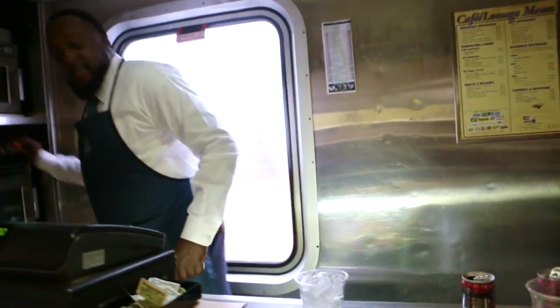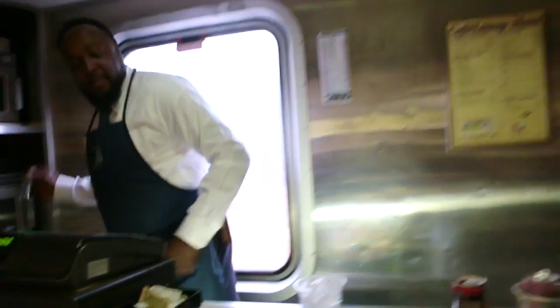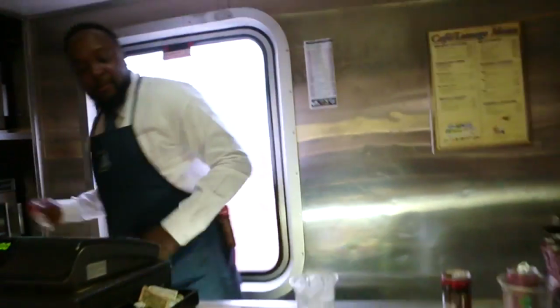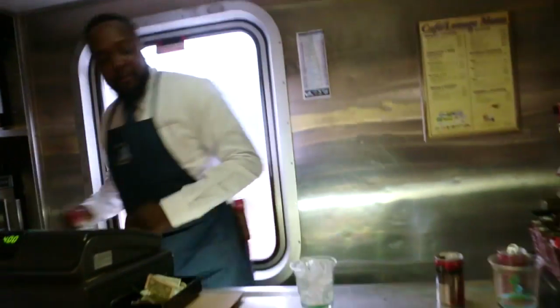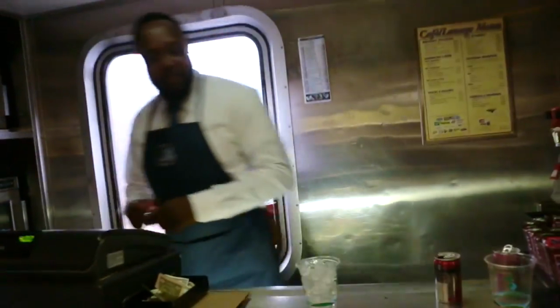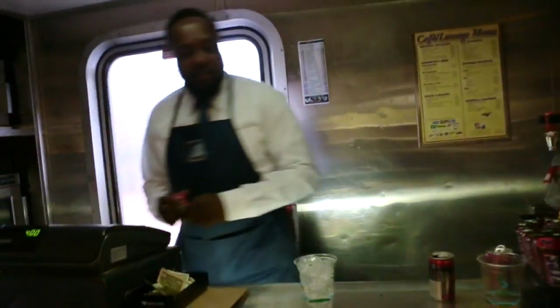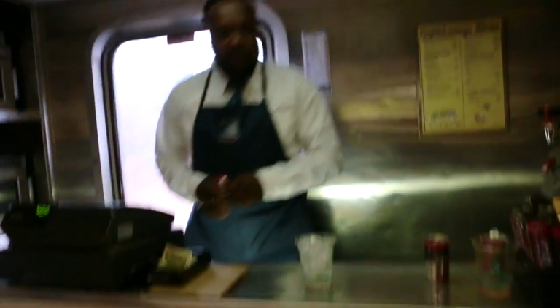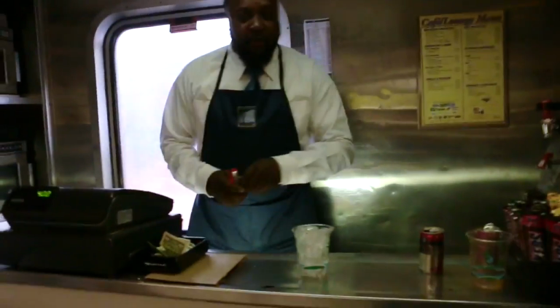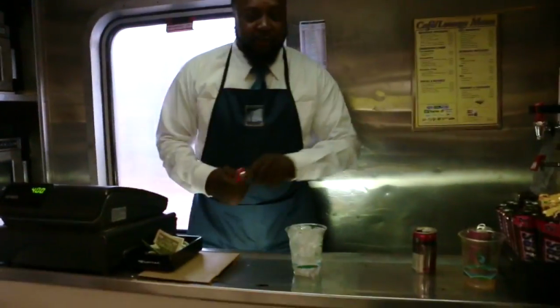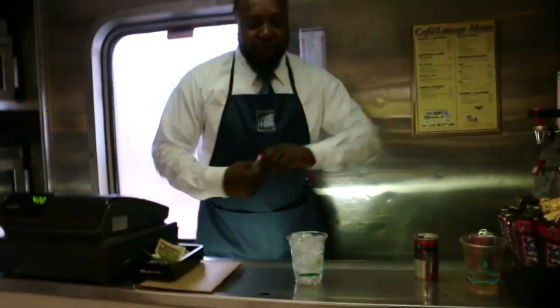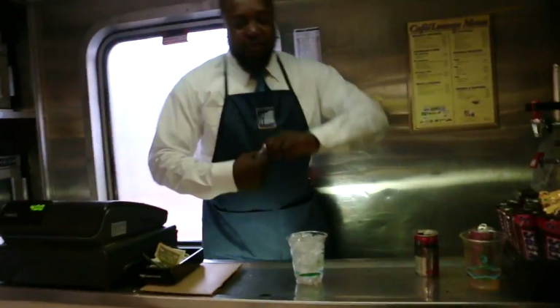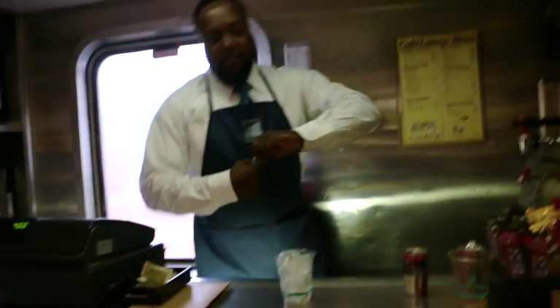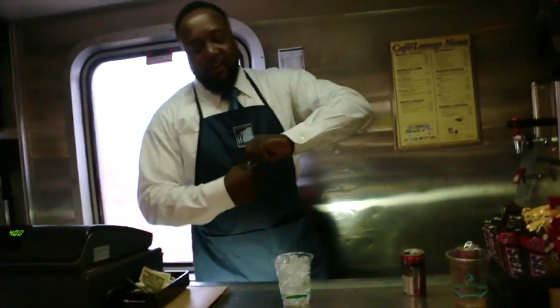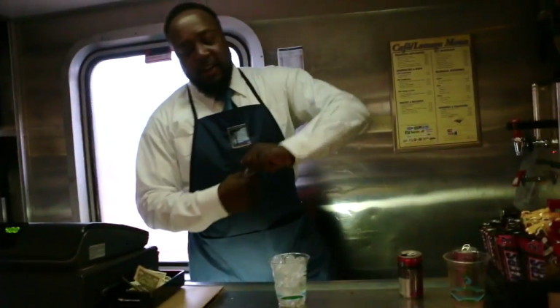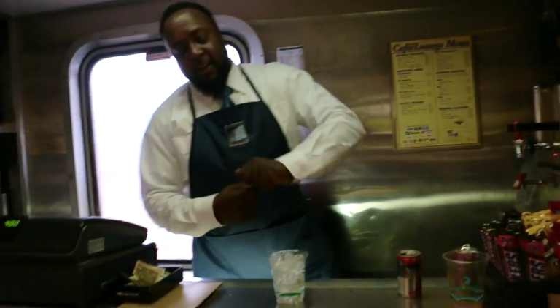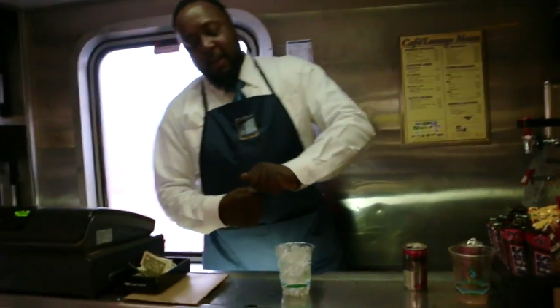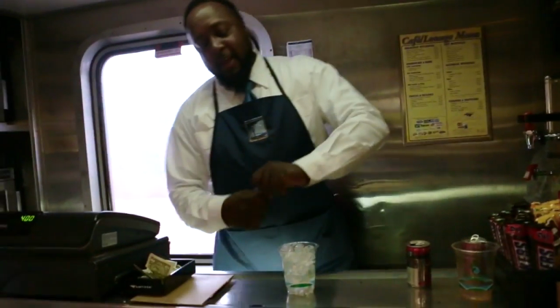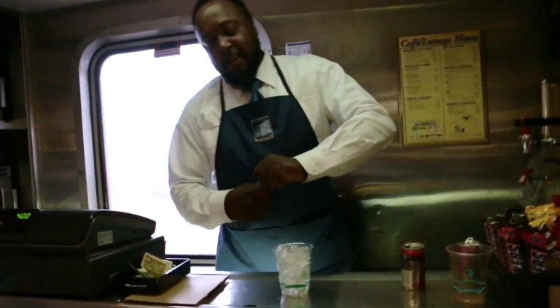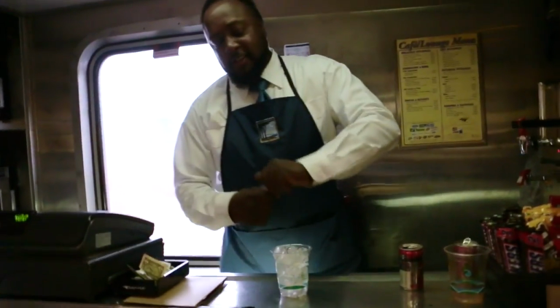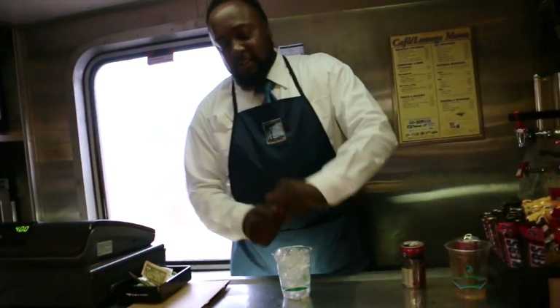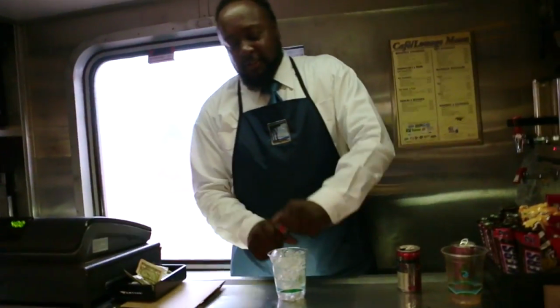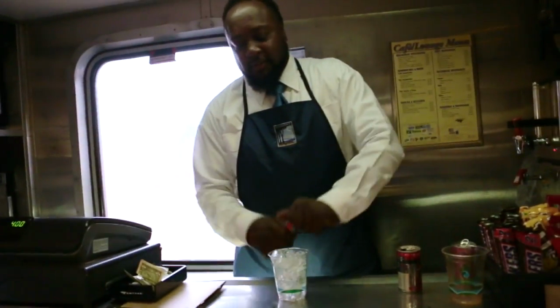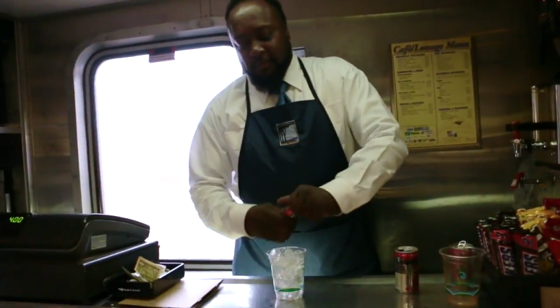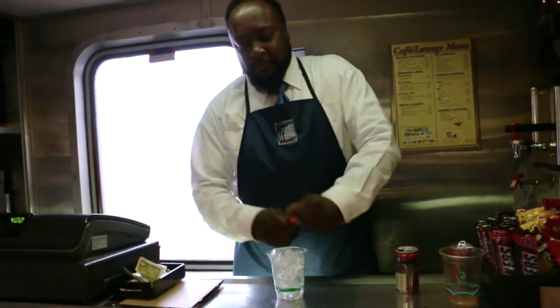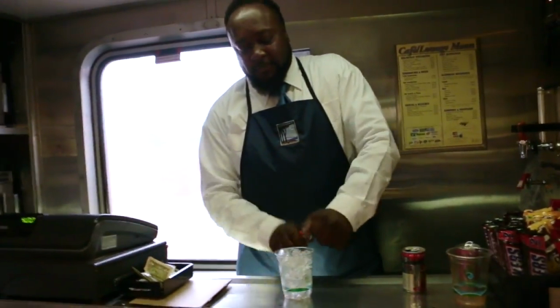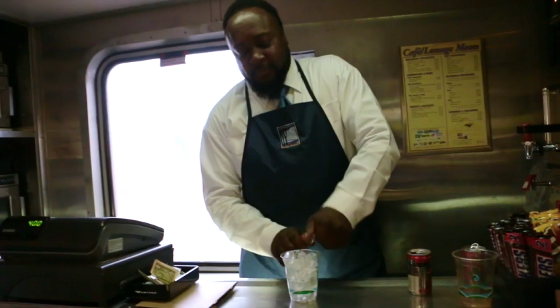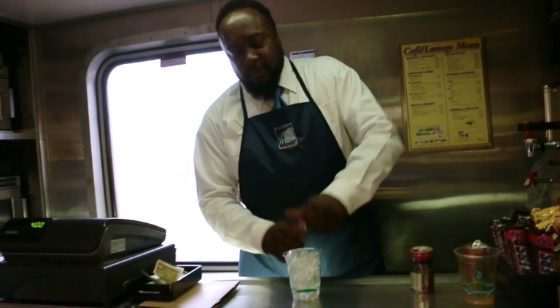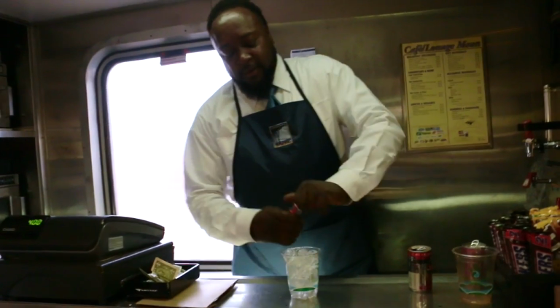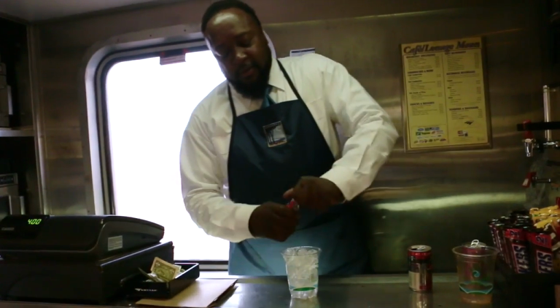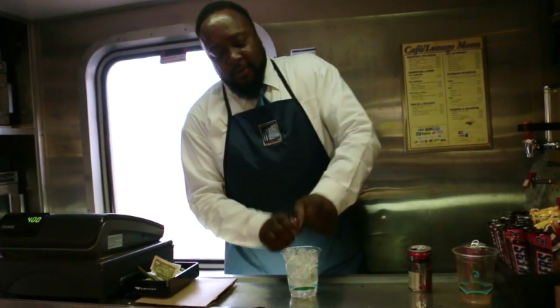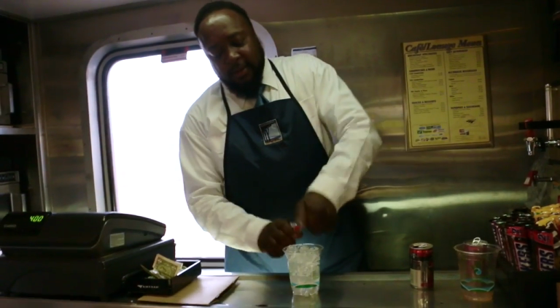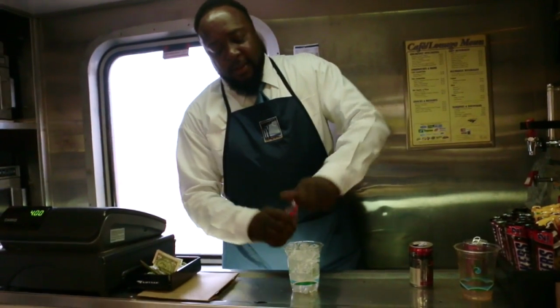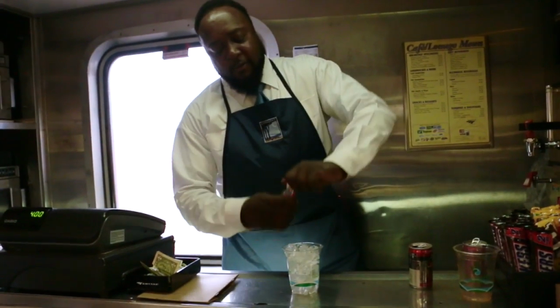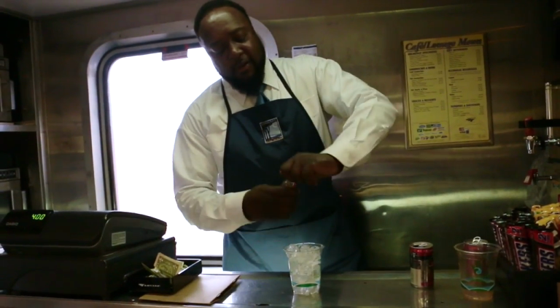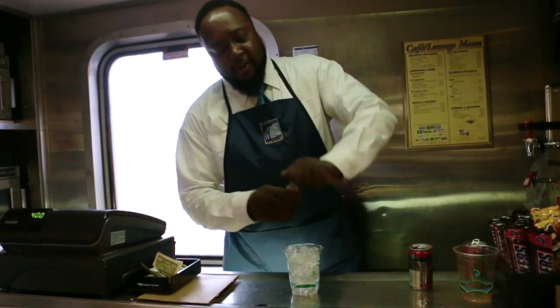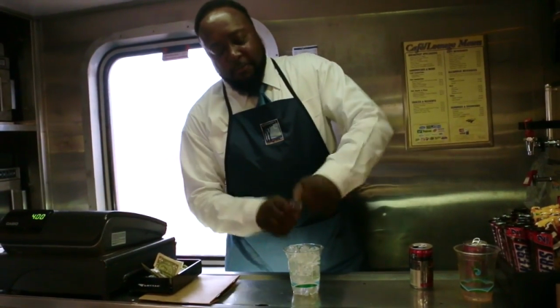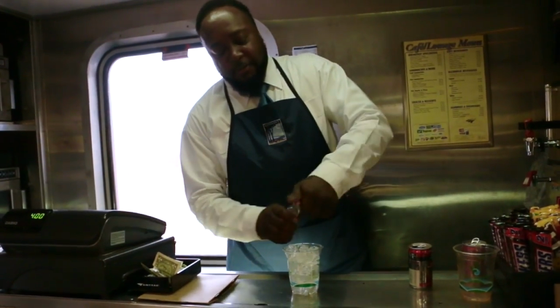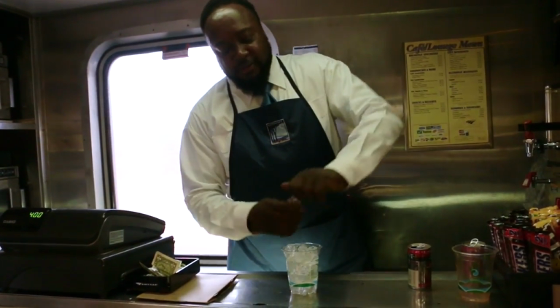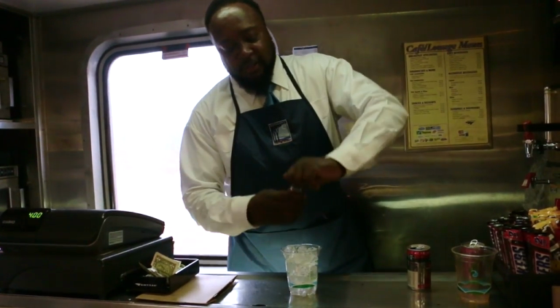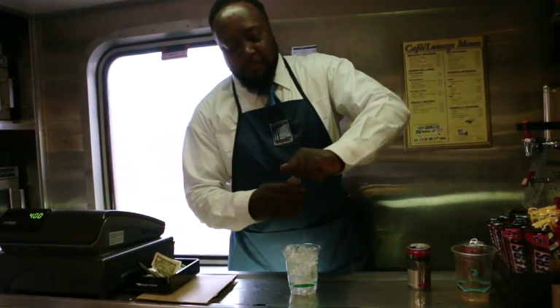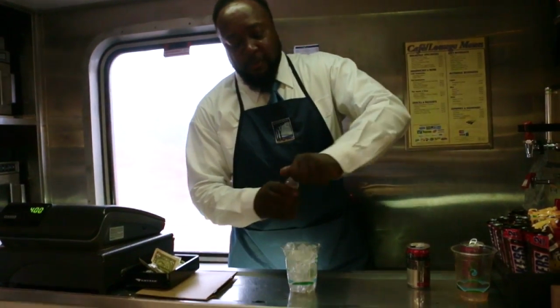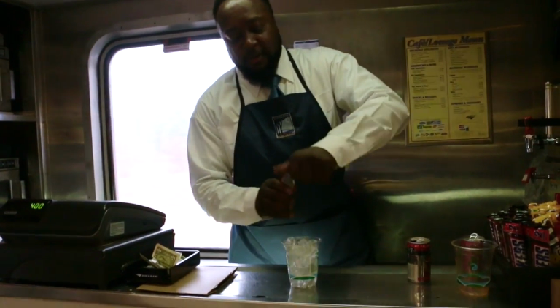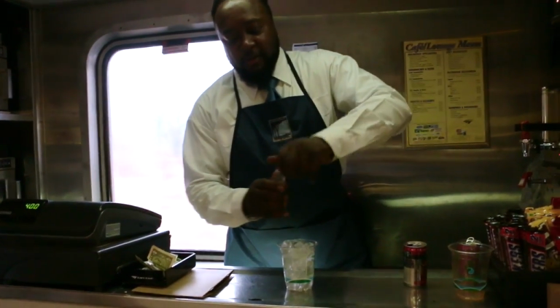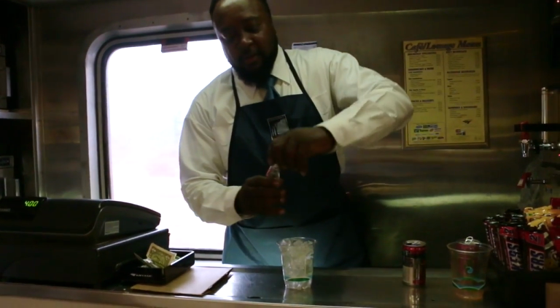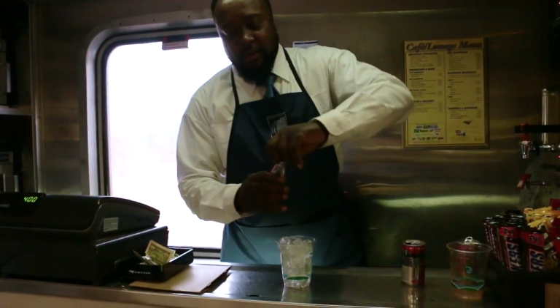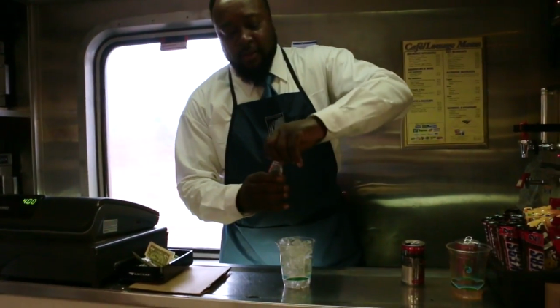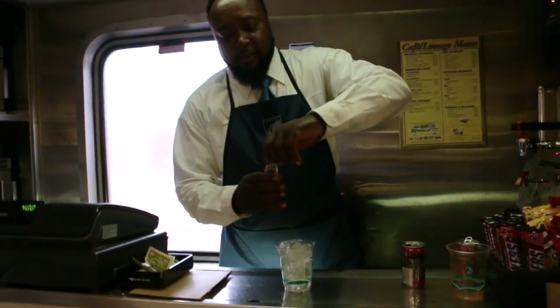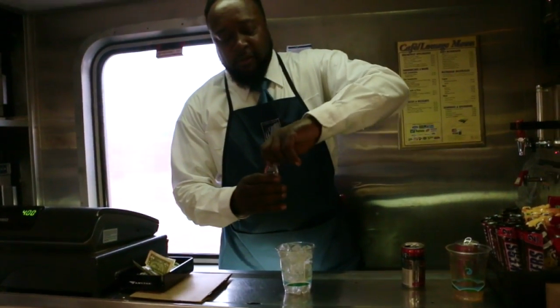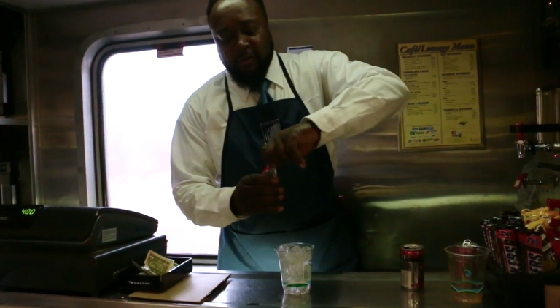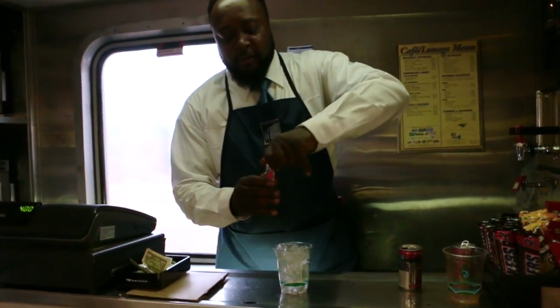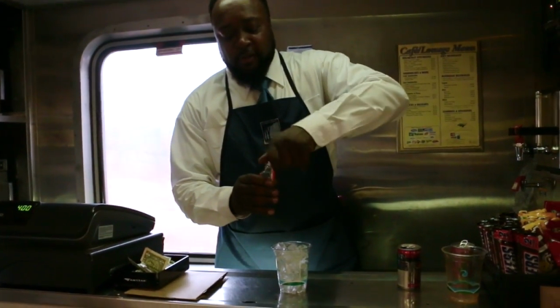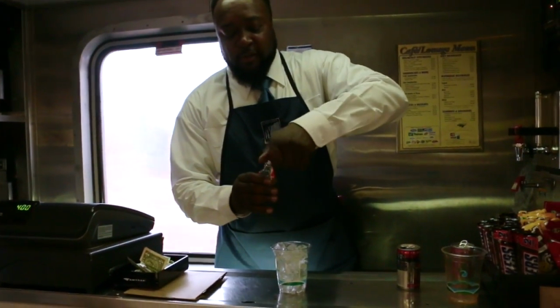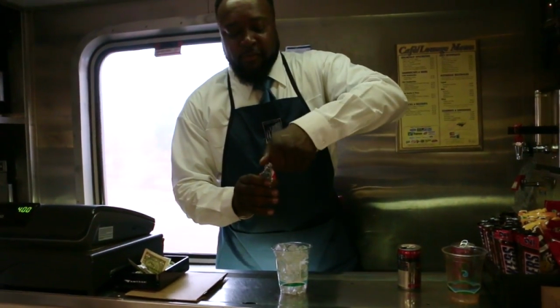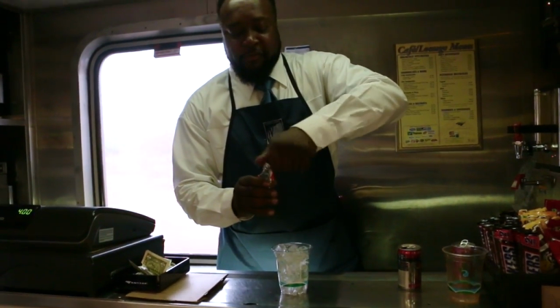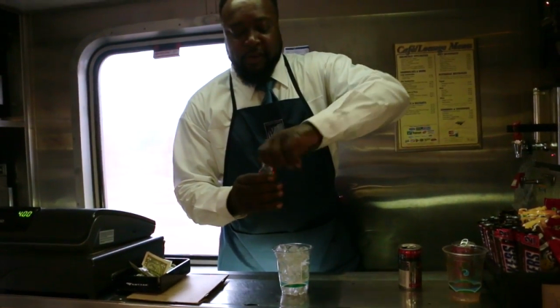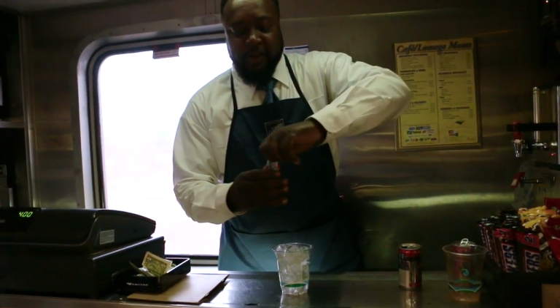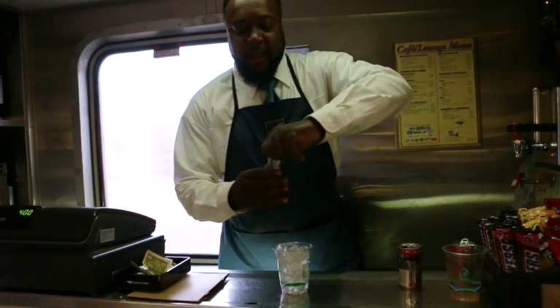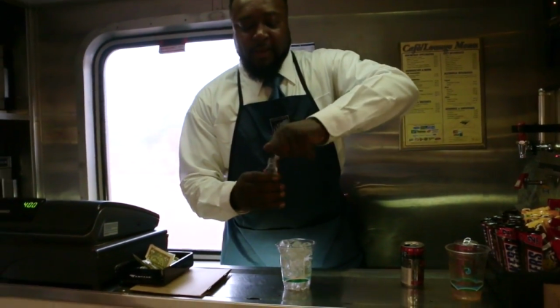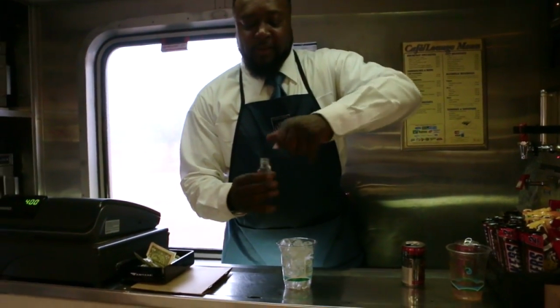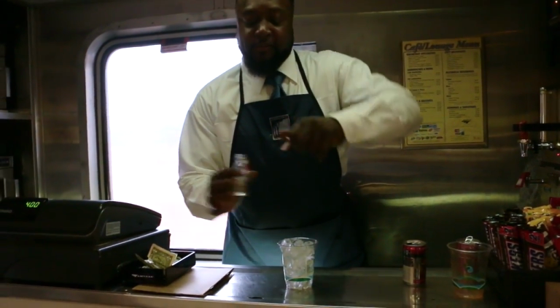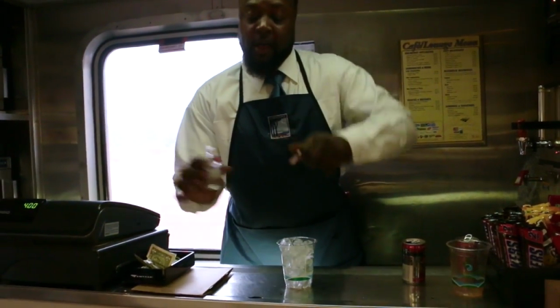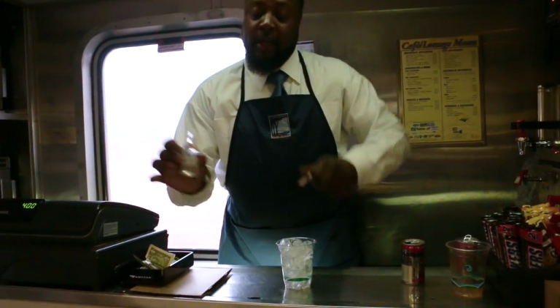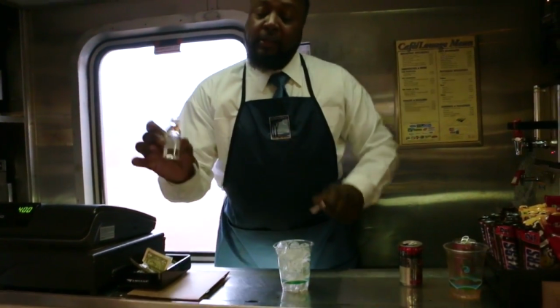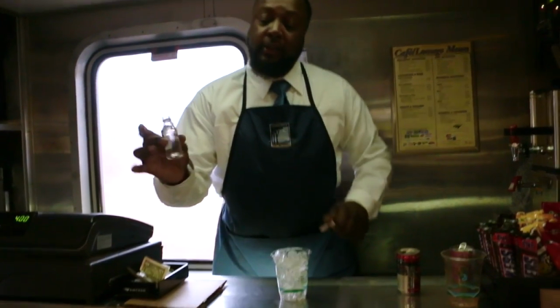We start with a full grain of ice, and we're going to put some — trying to land the vodka.